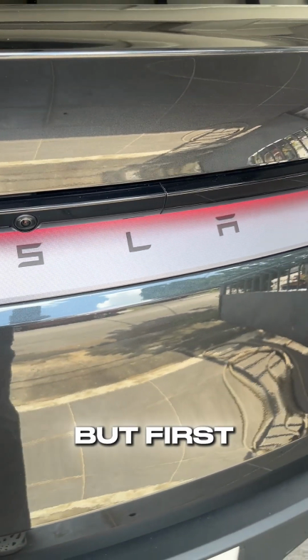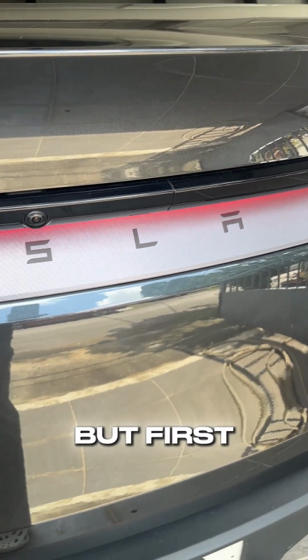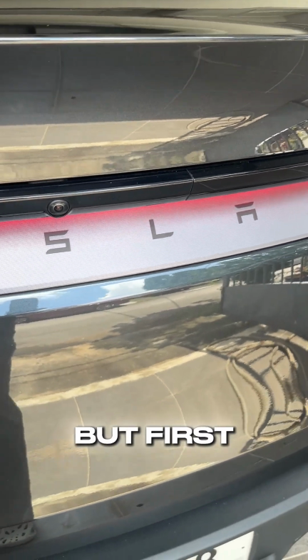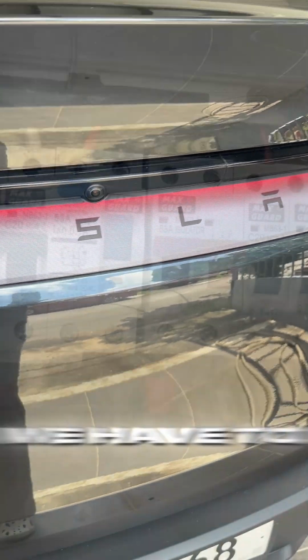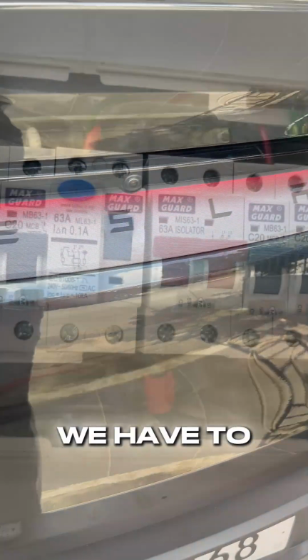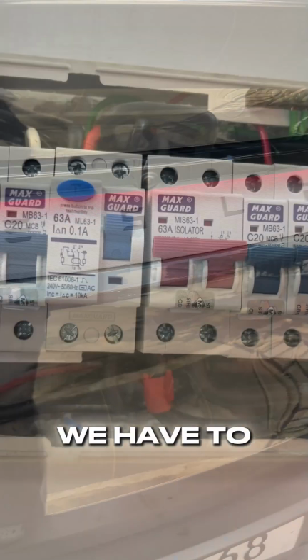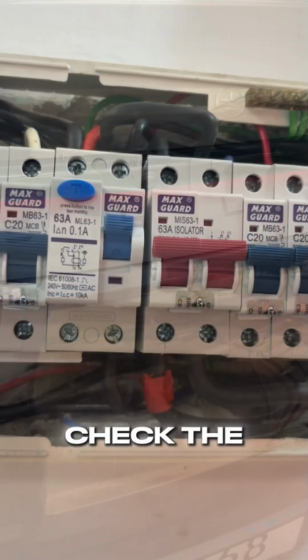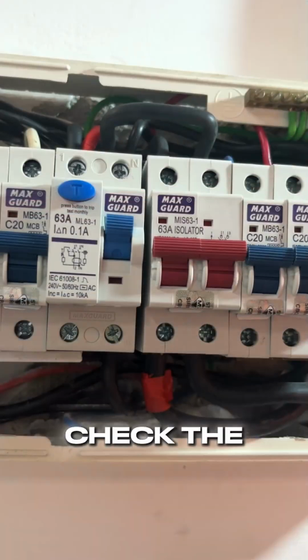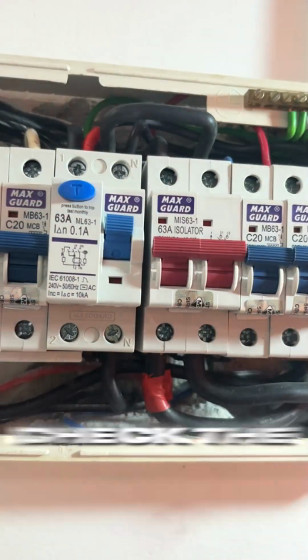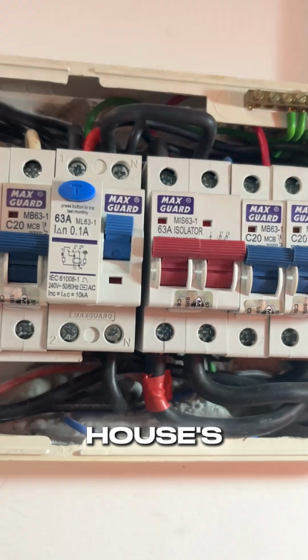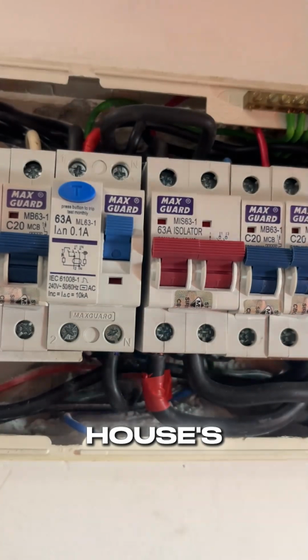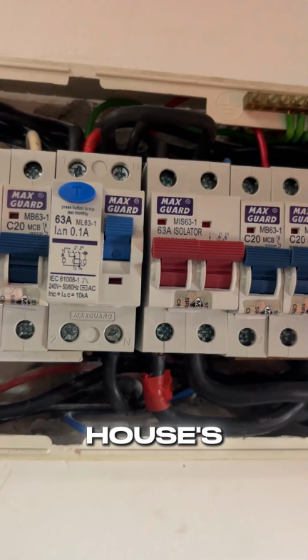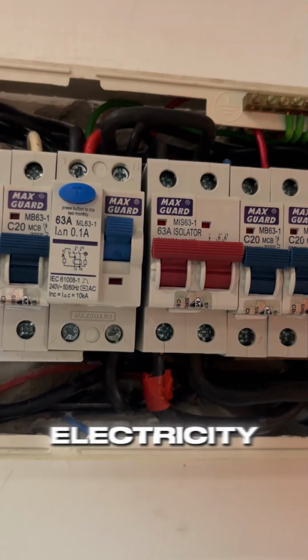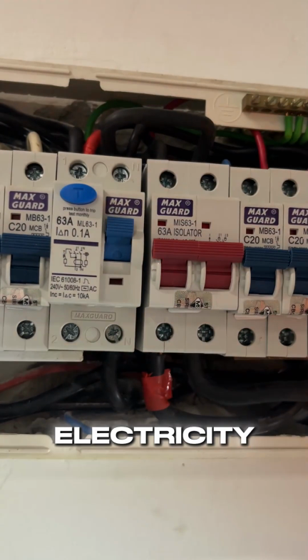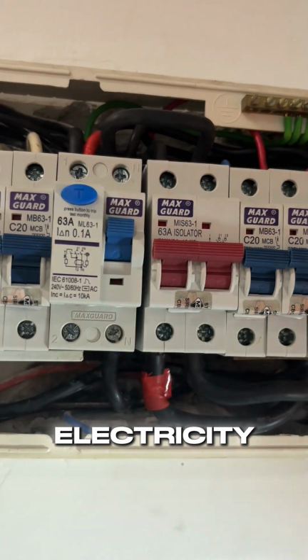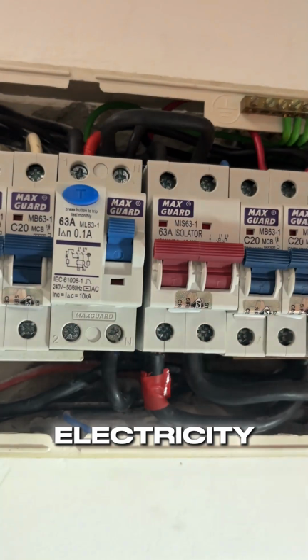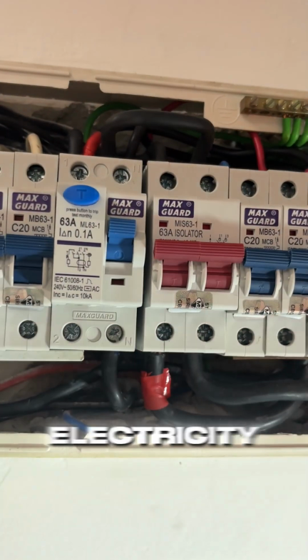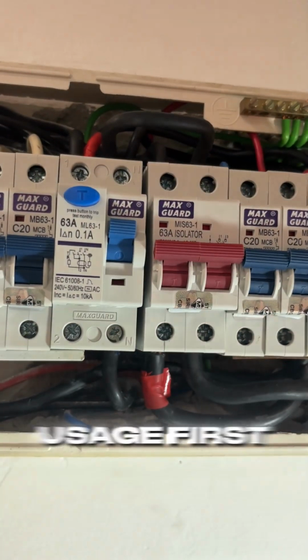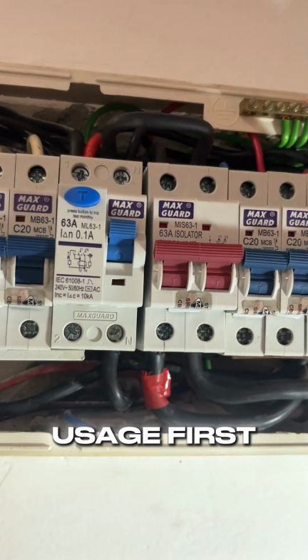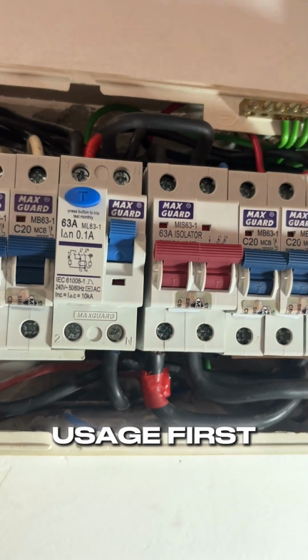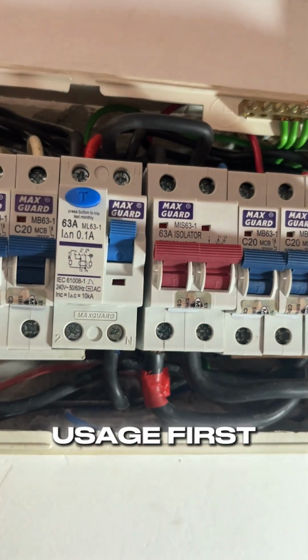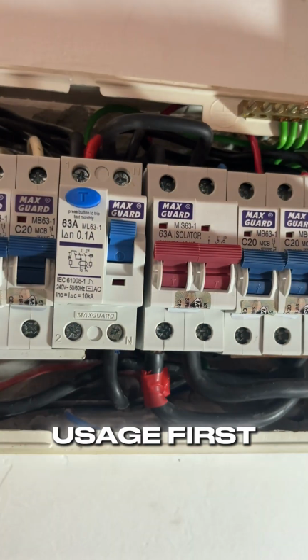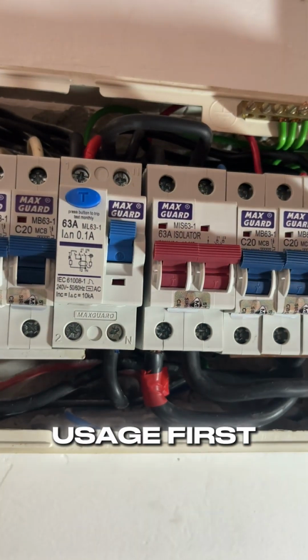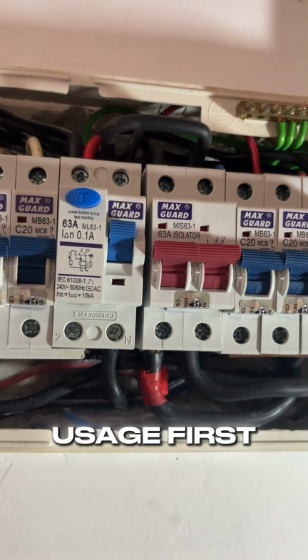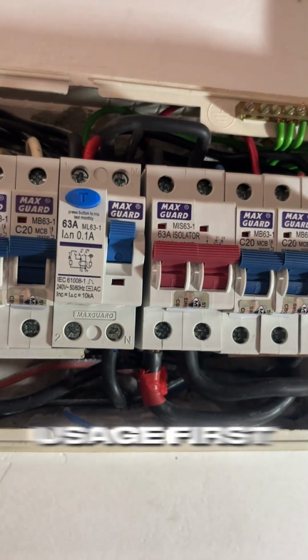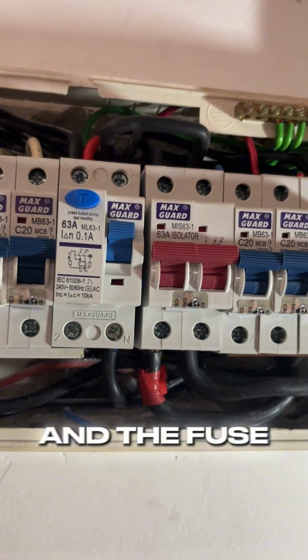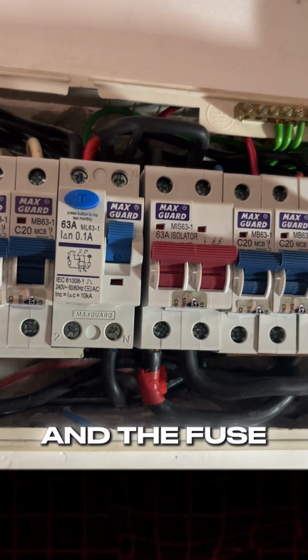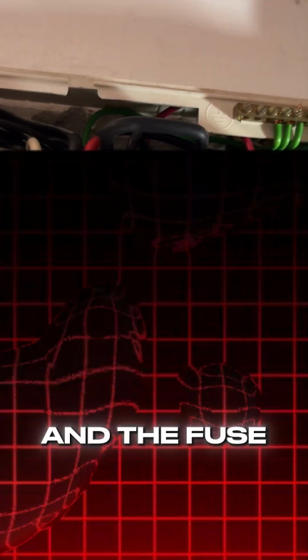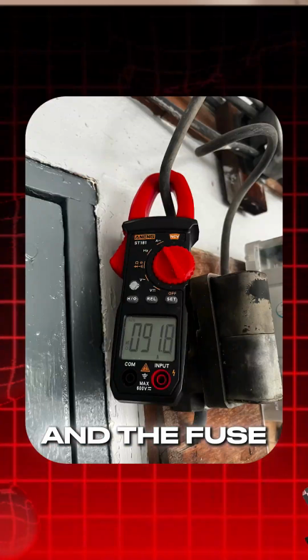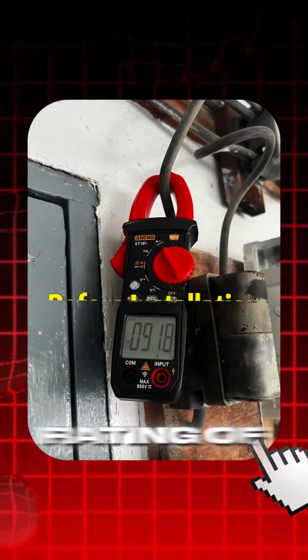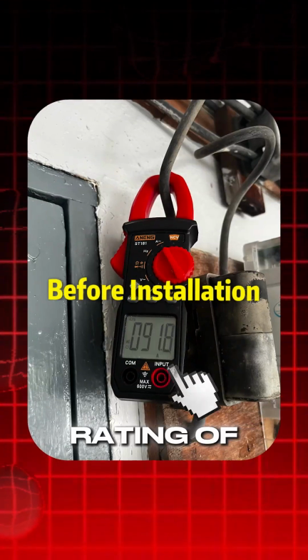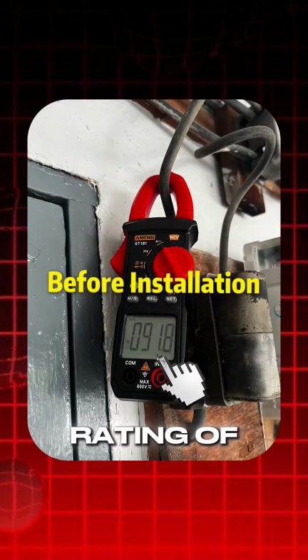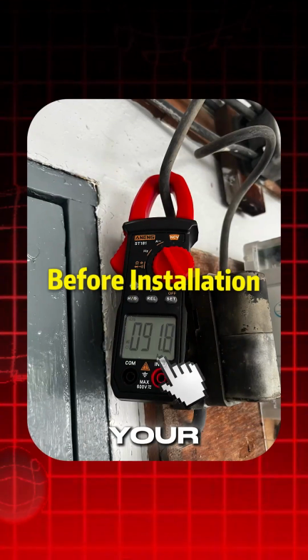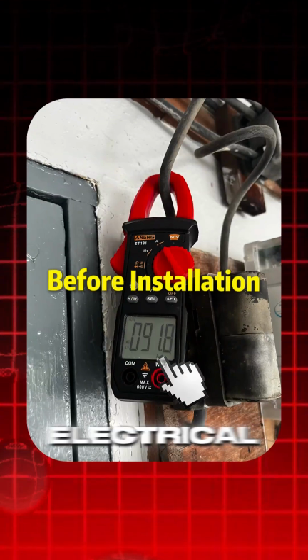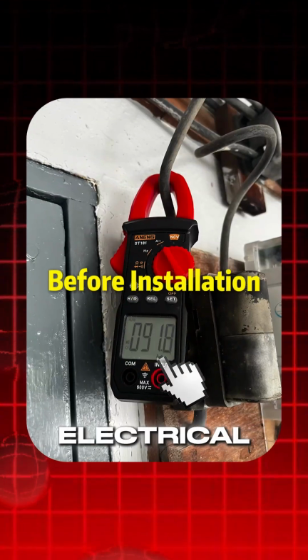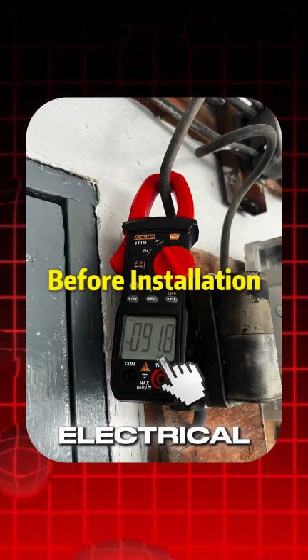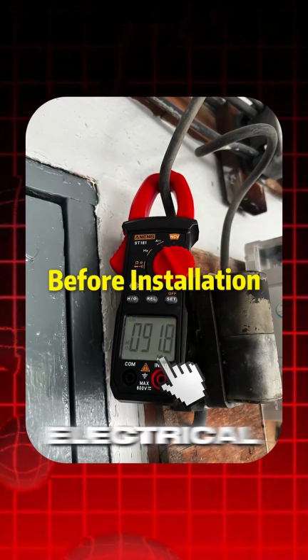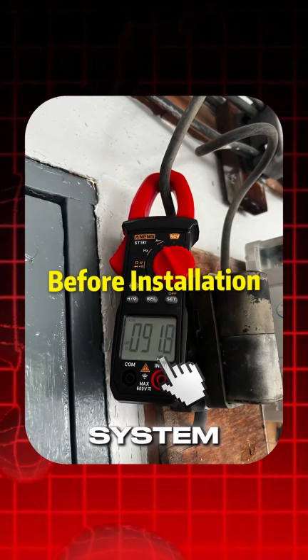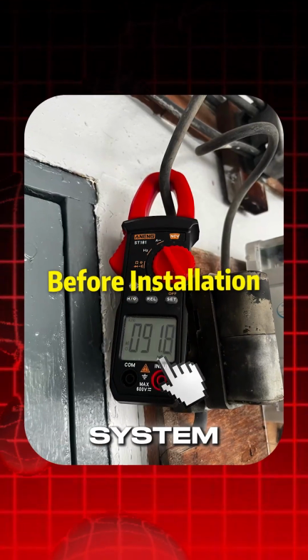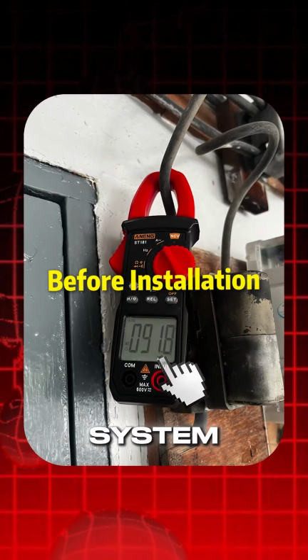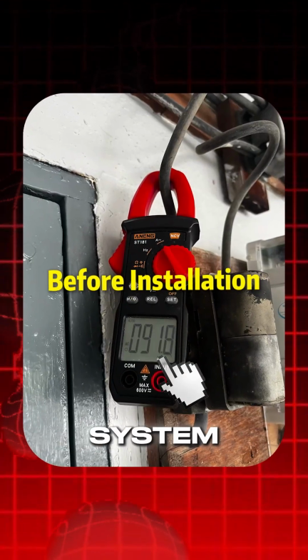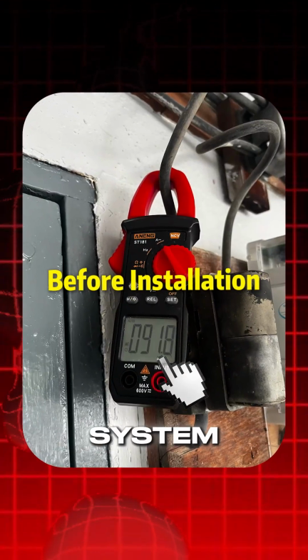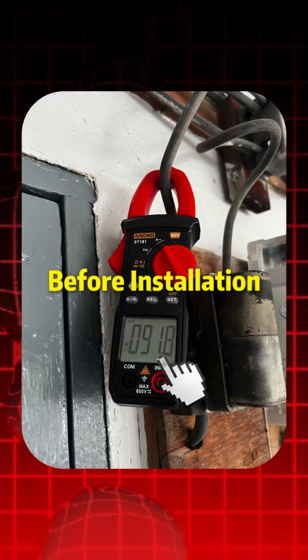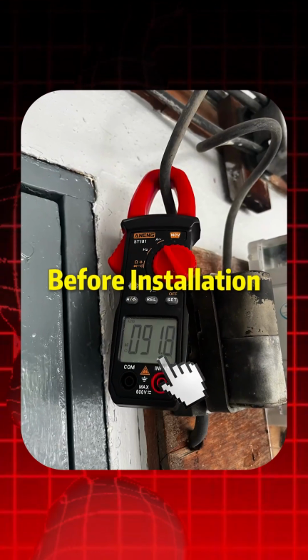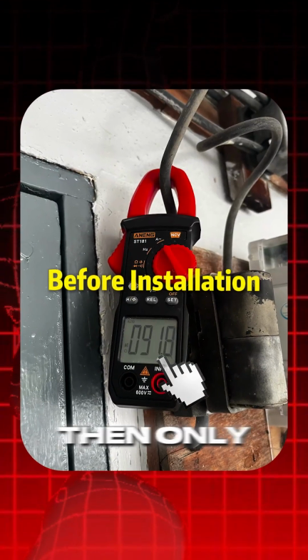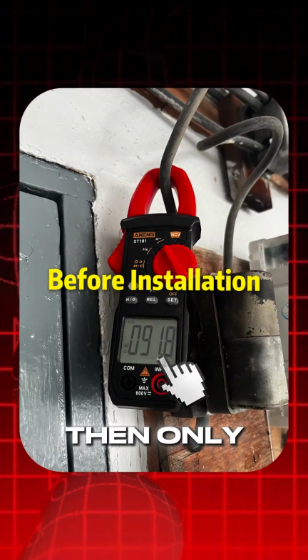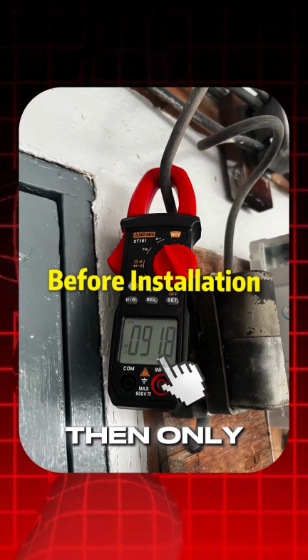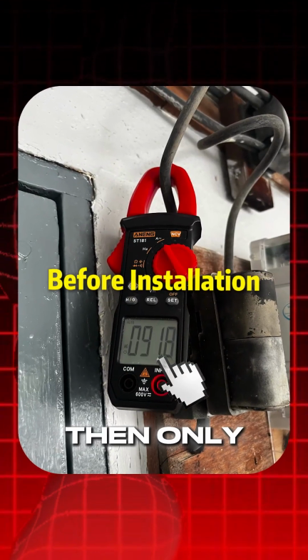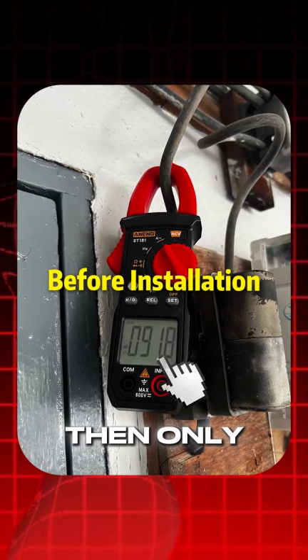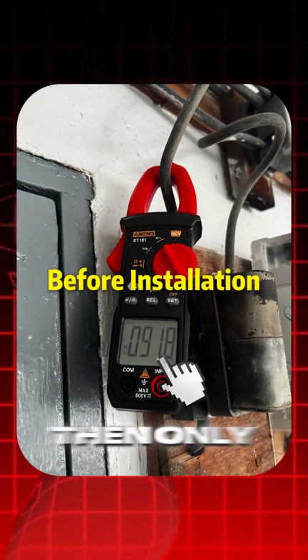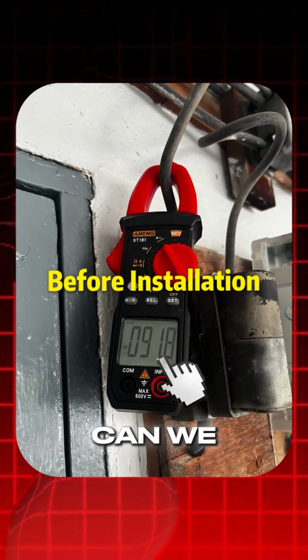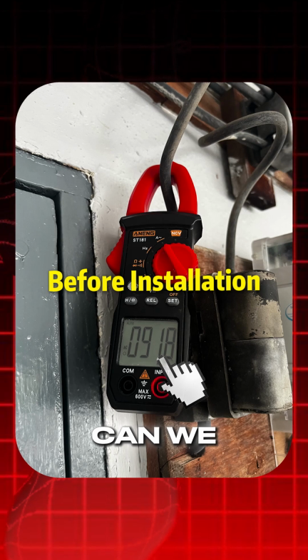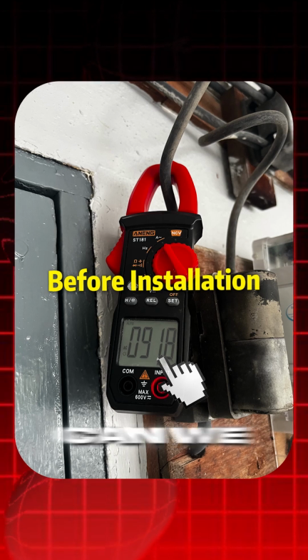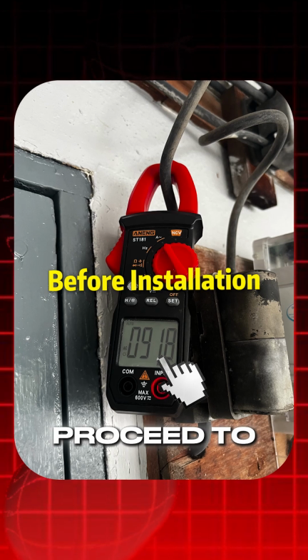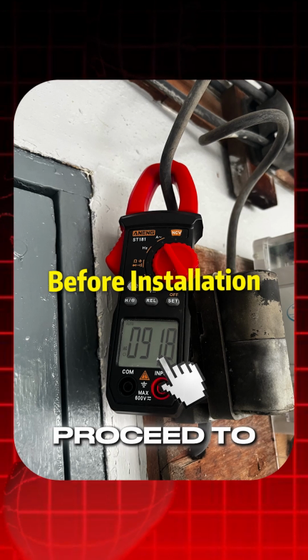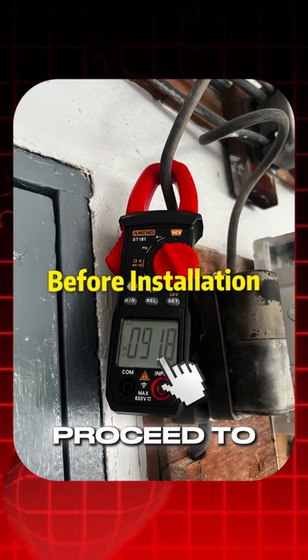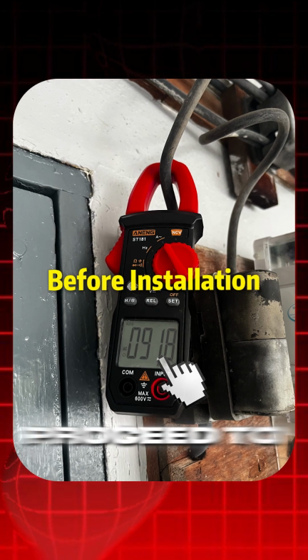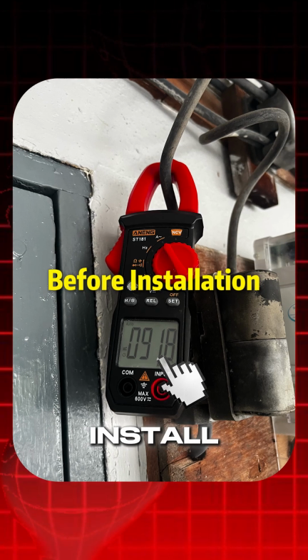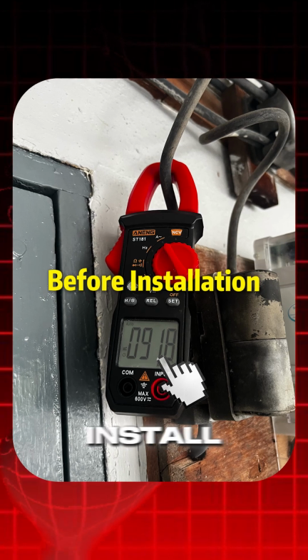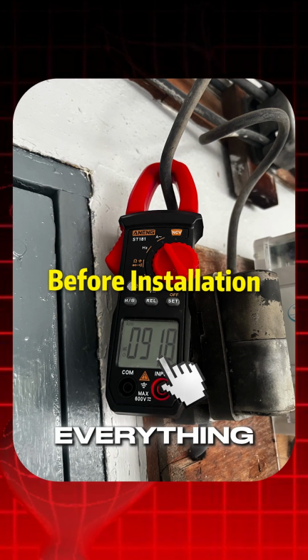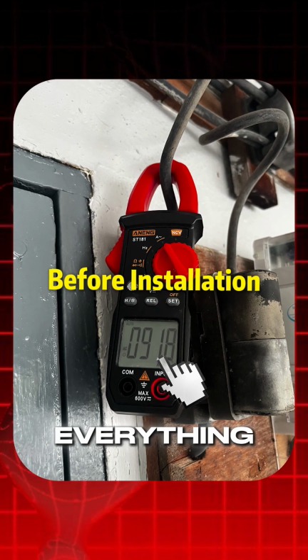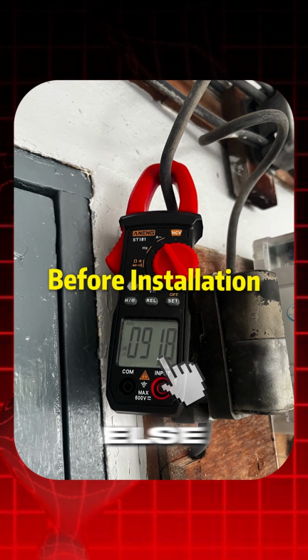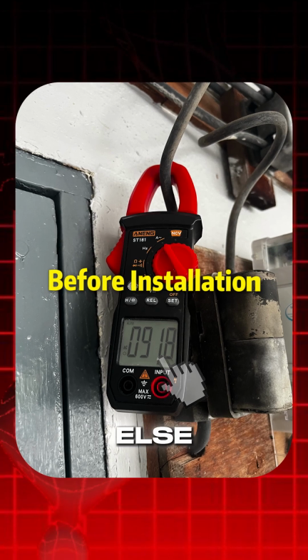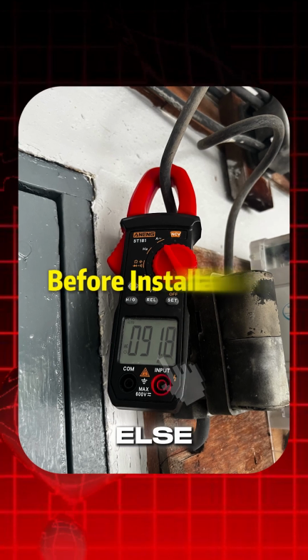But first, we have to check the house's electricity and usage, and the fuse rating of your electrical system. Then only can we proceed to install everything else.